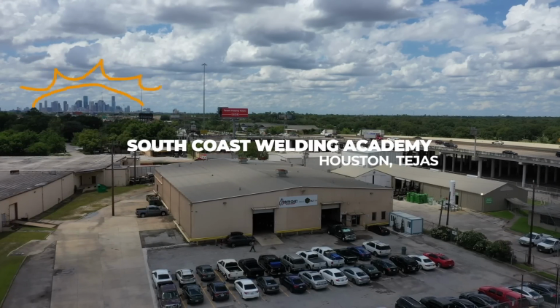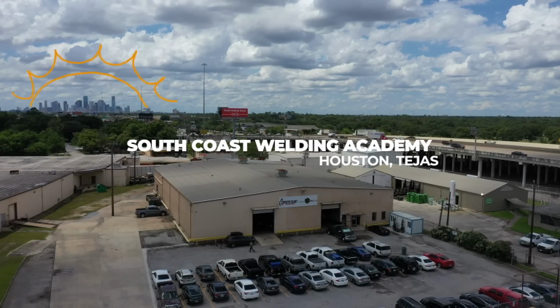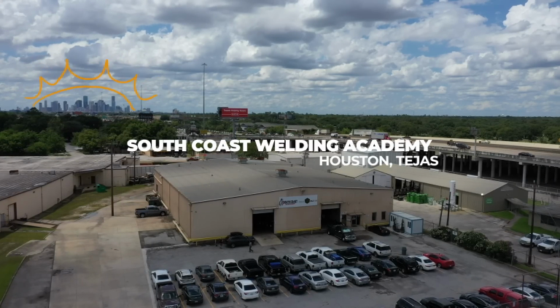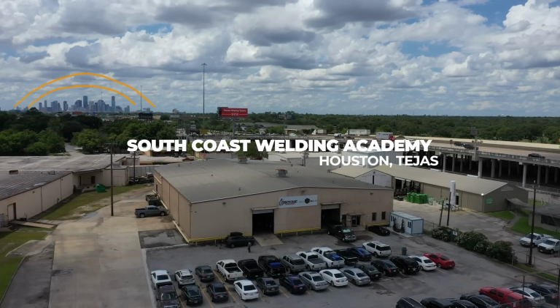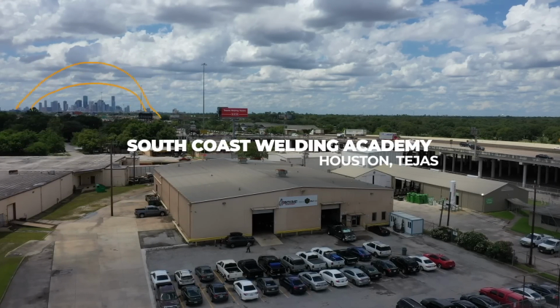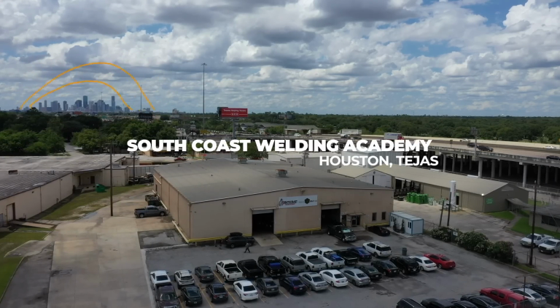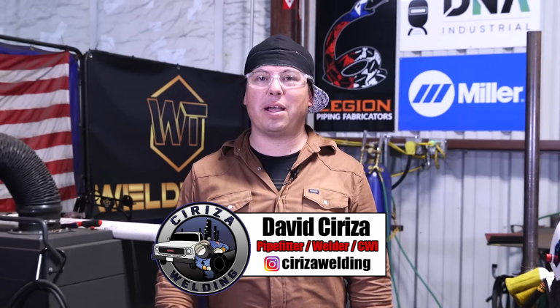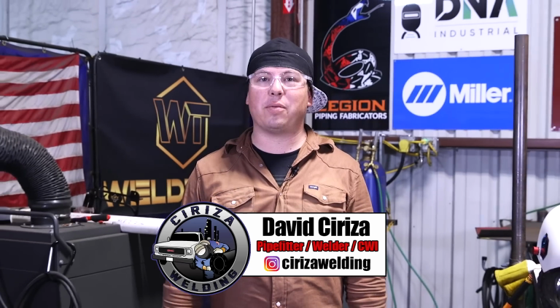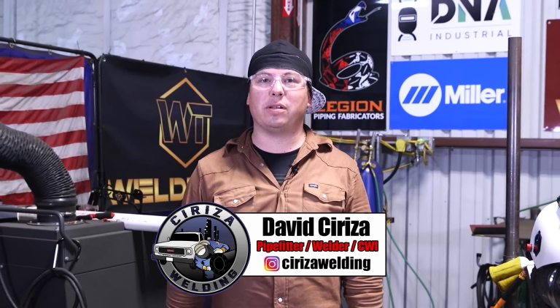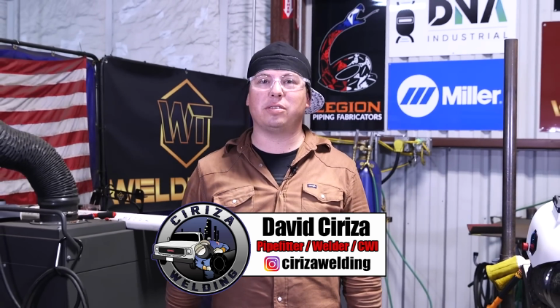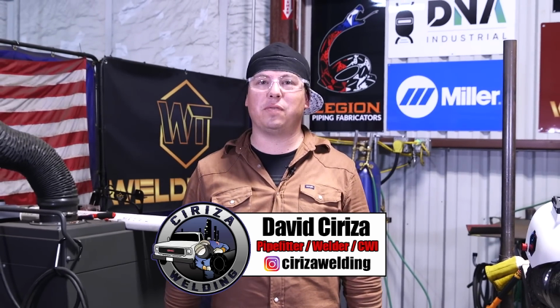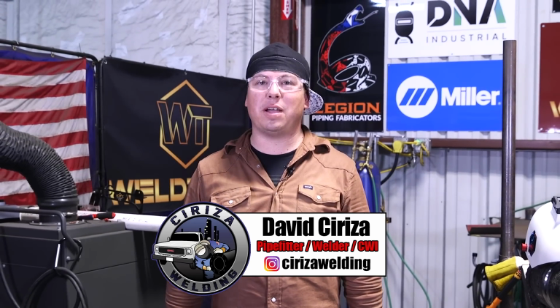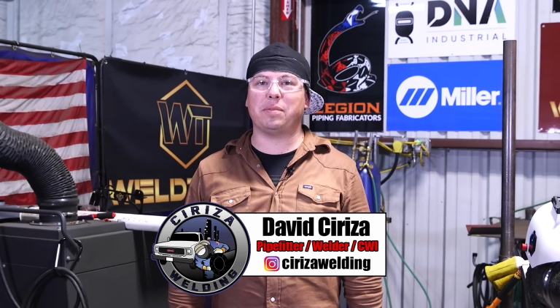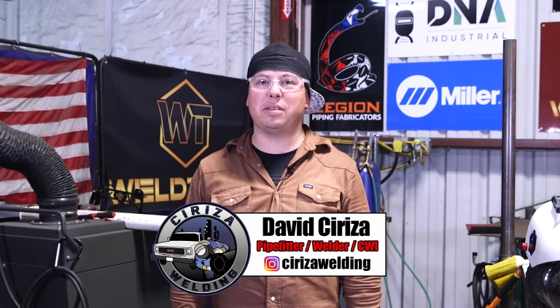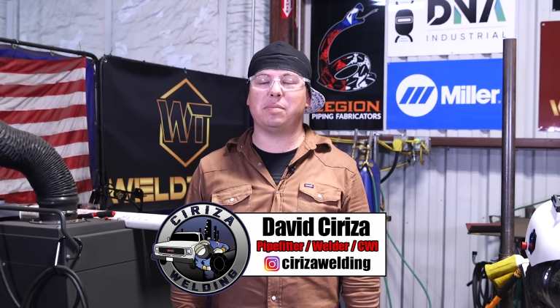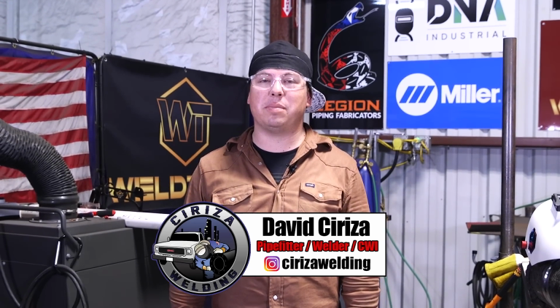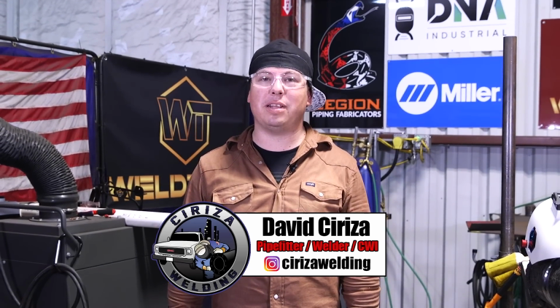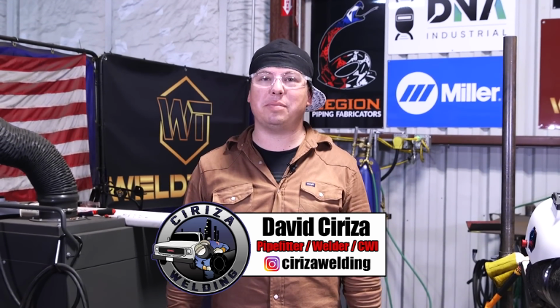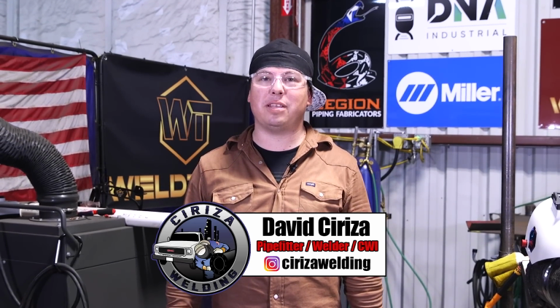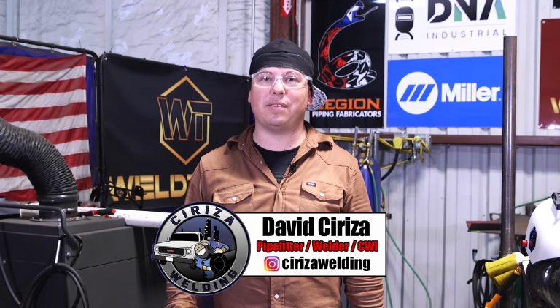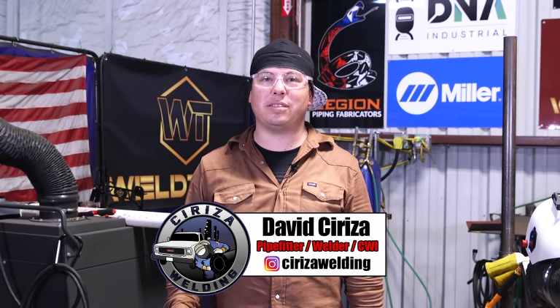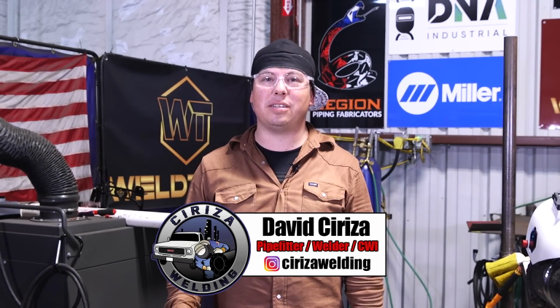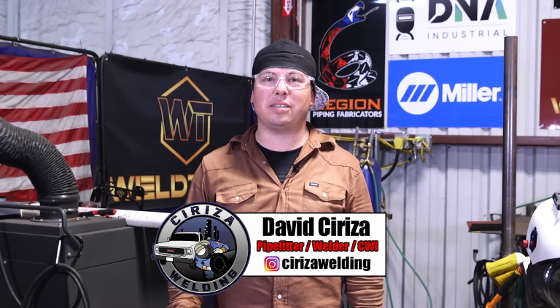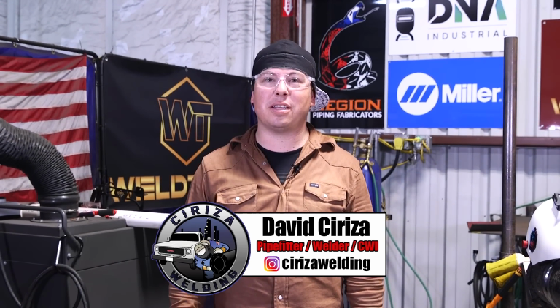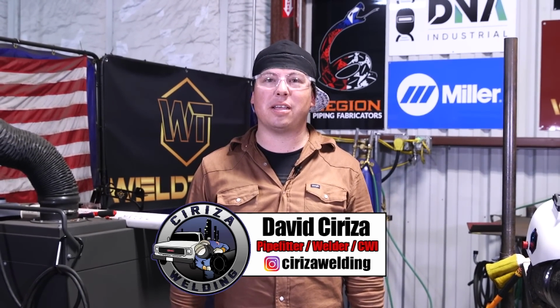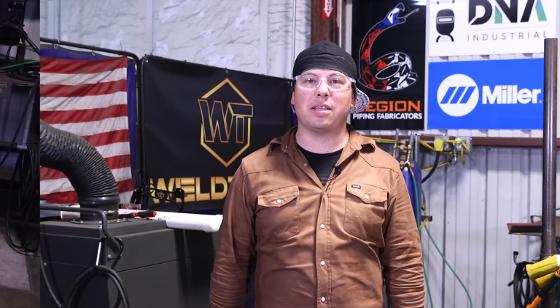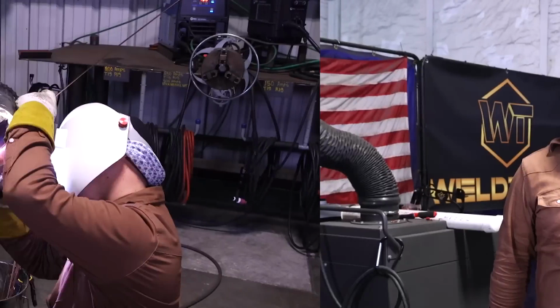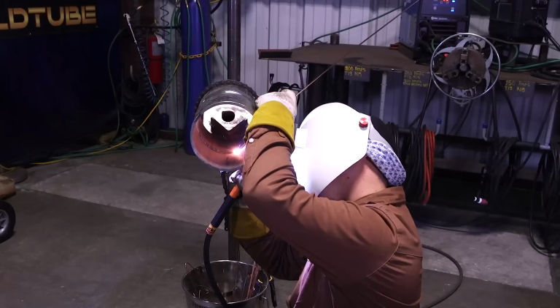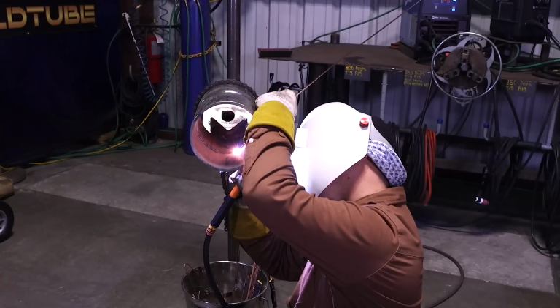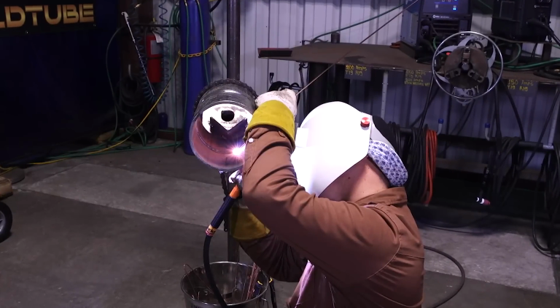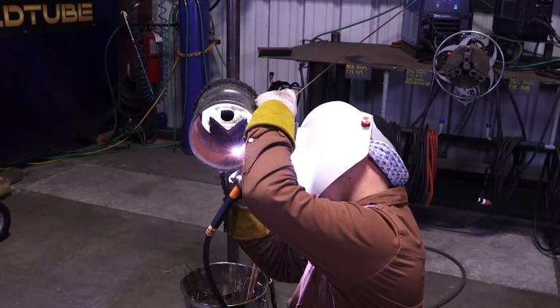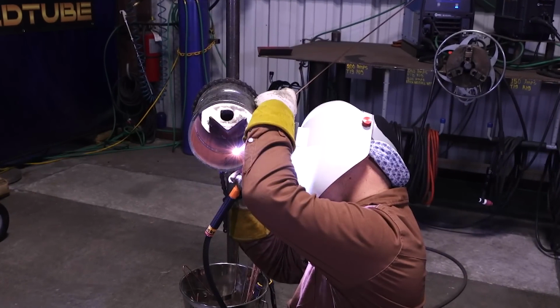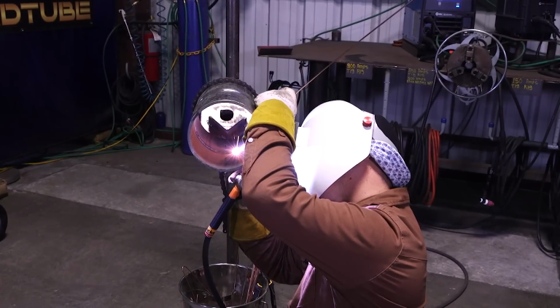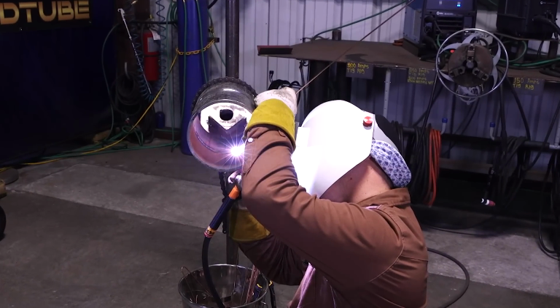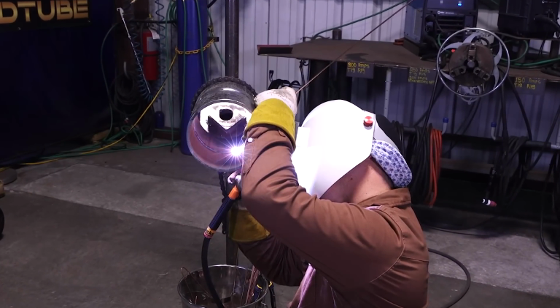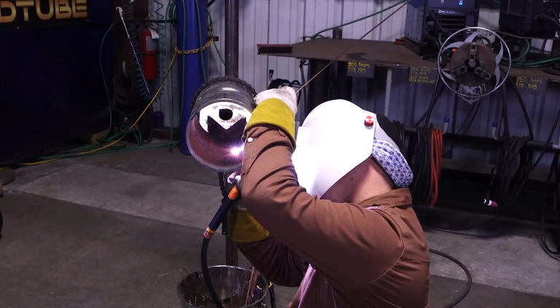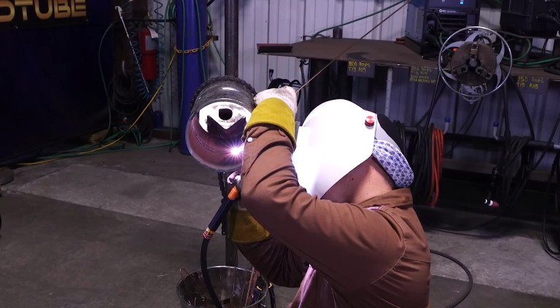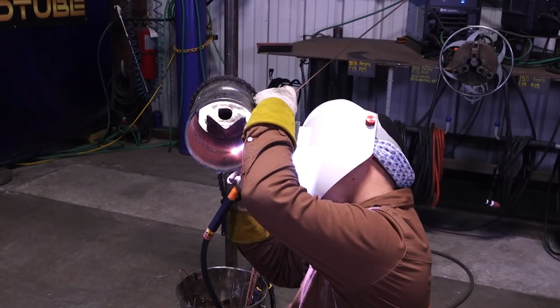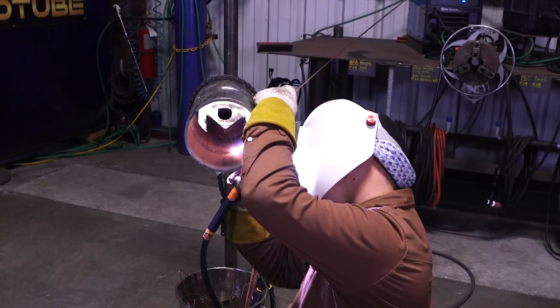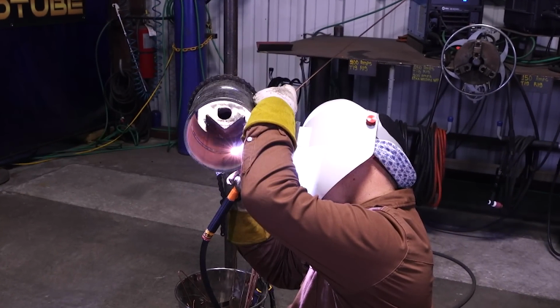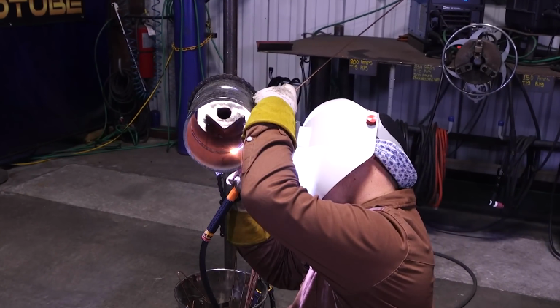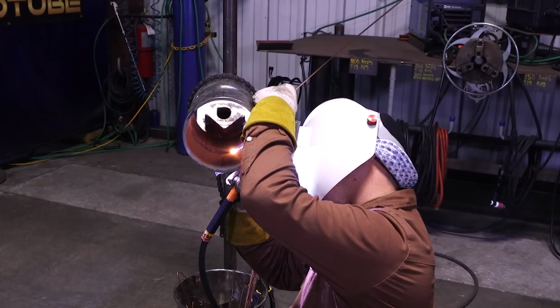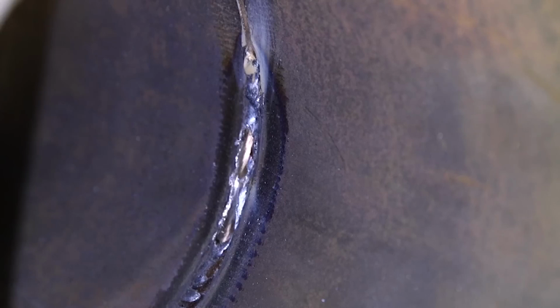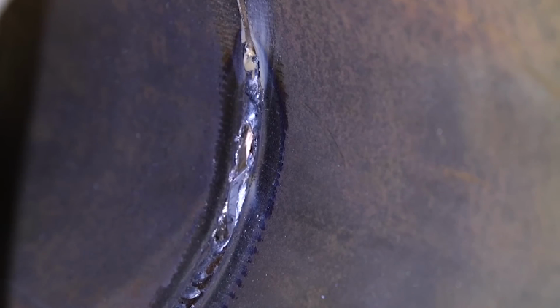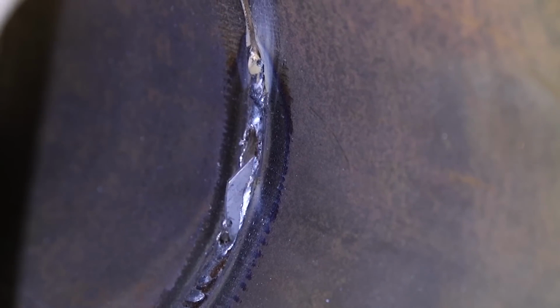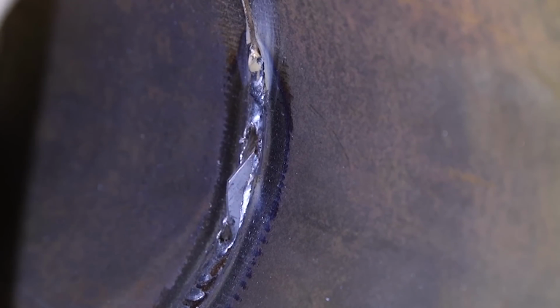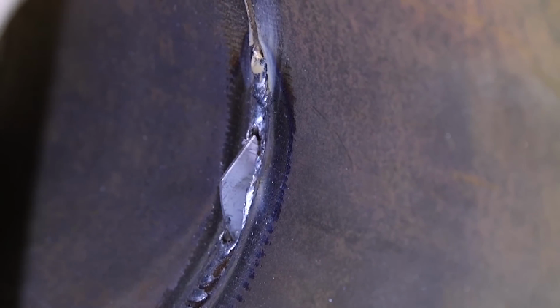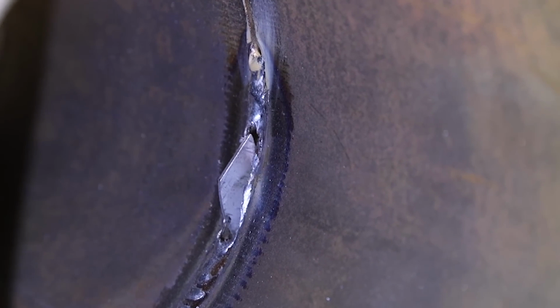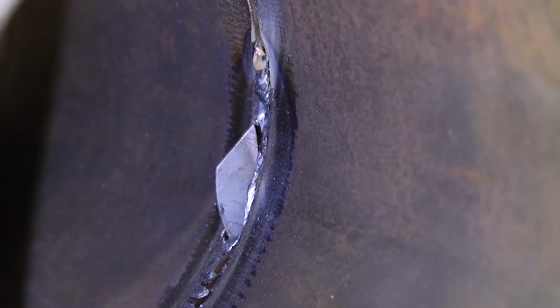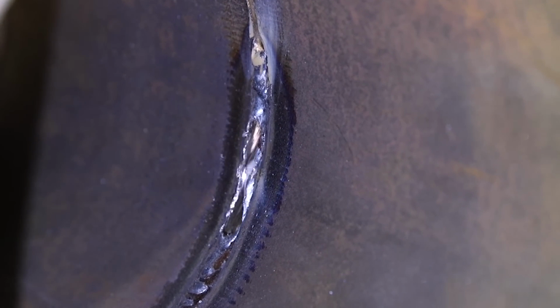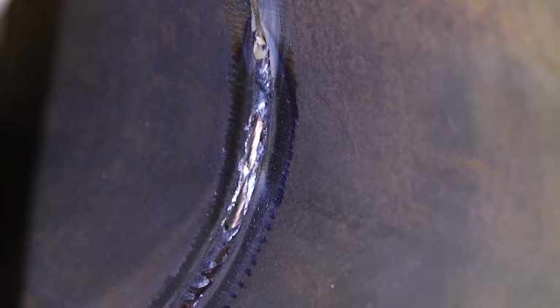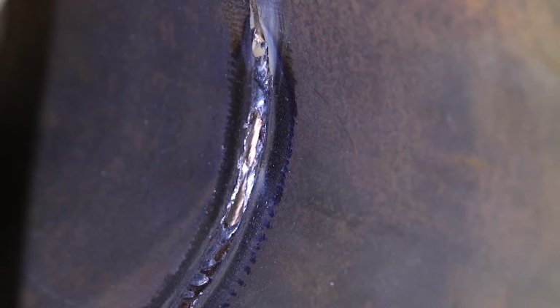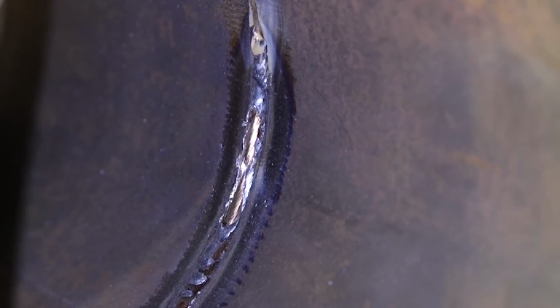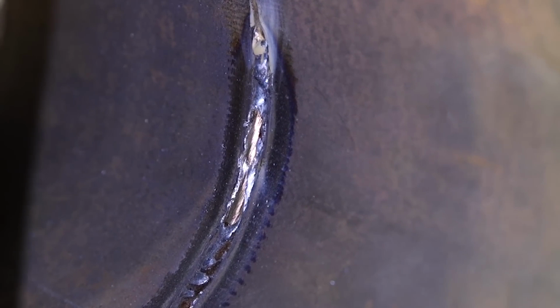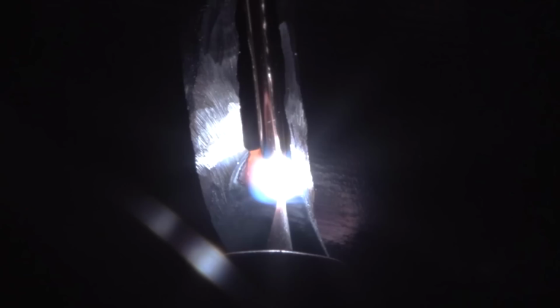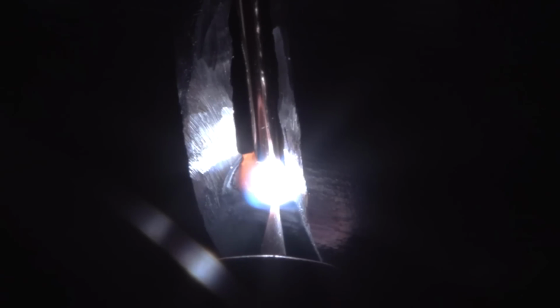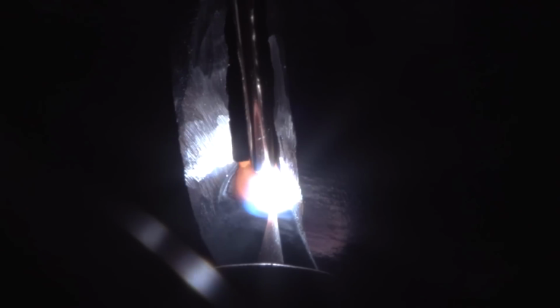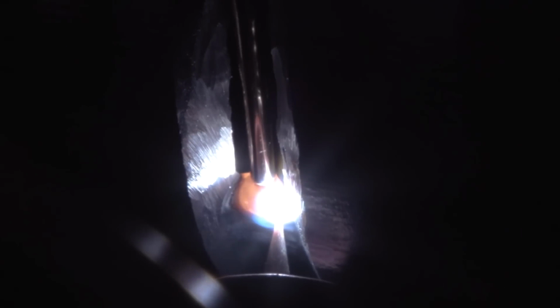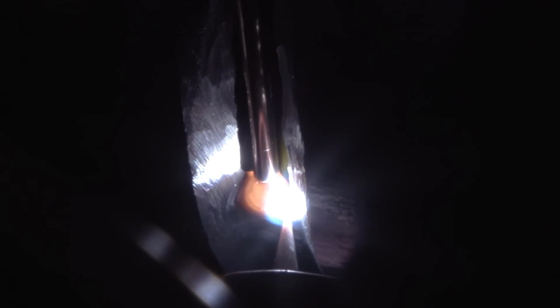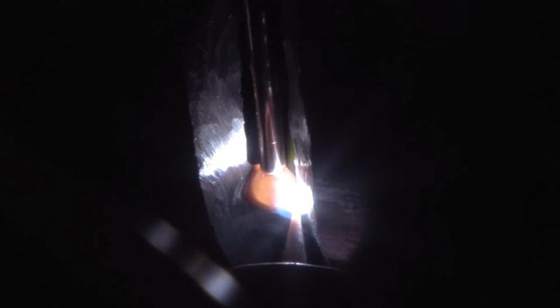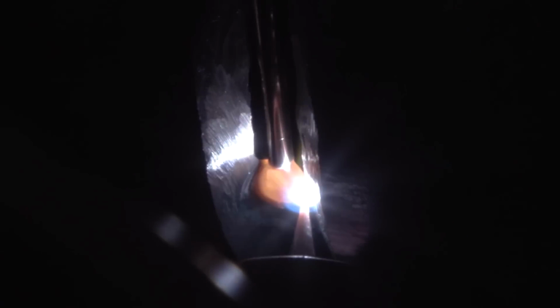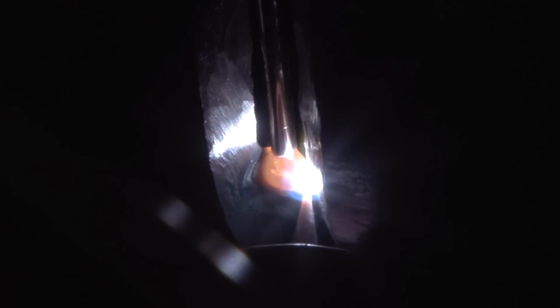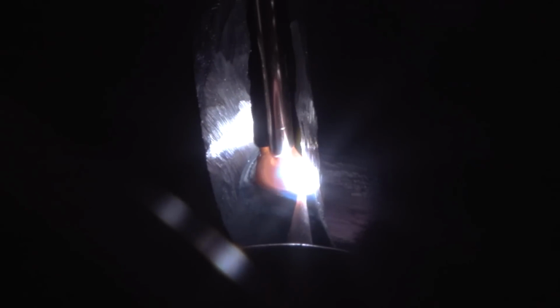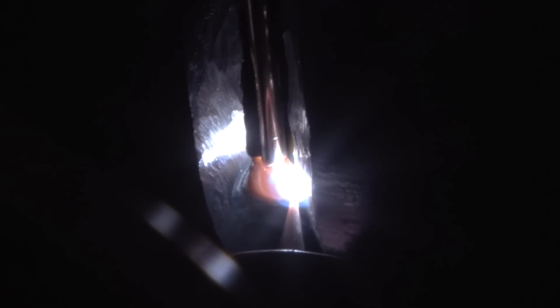Hi, welcome back Welty Family. My name is David Cereza, Pipe Fitter Welder from El Paso, Texas. Today I'm going to be showing you guys some TIG repairs on pipe.